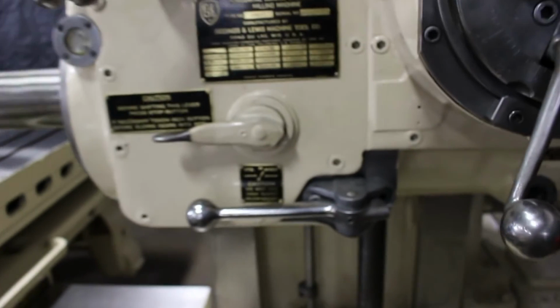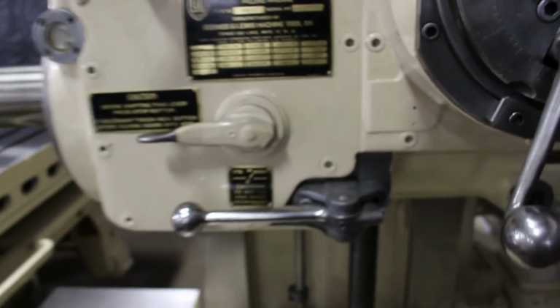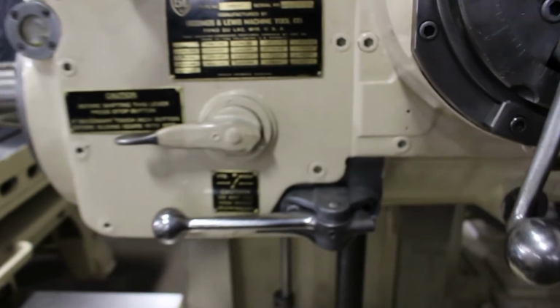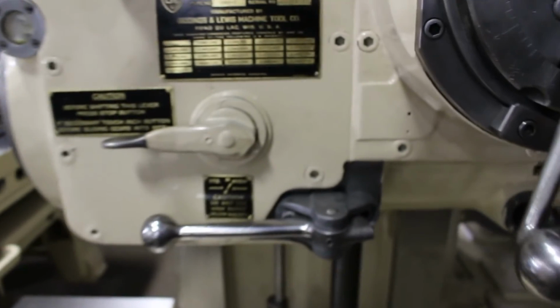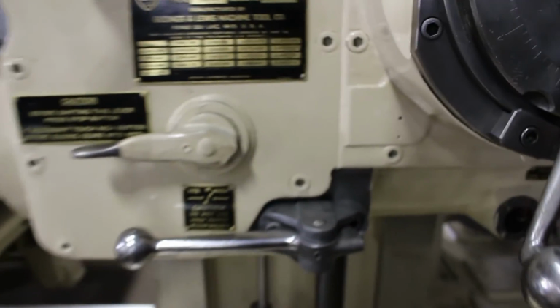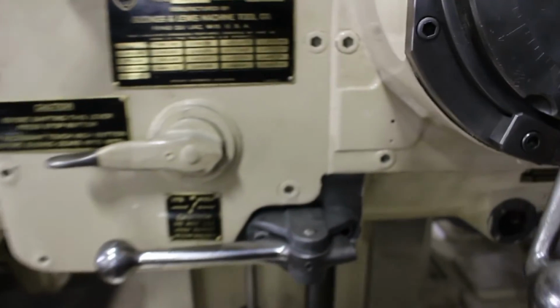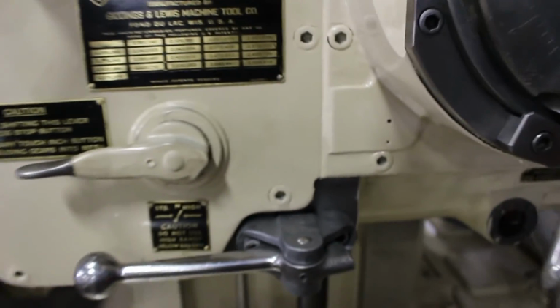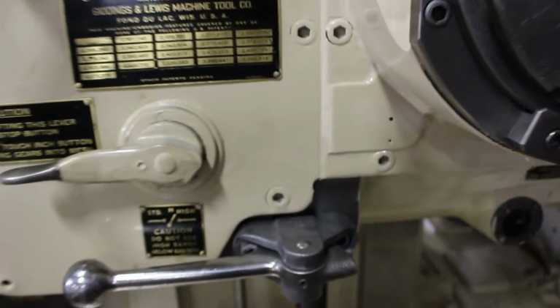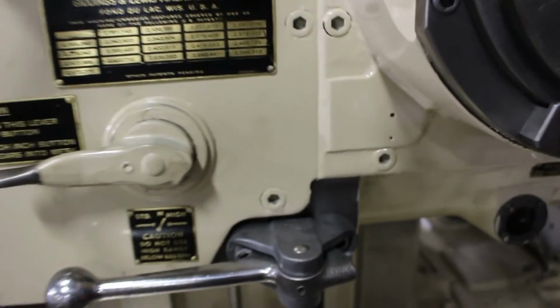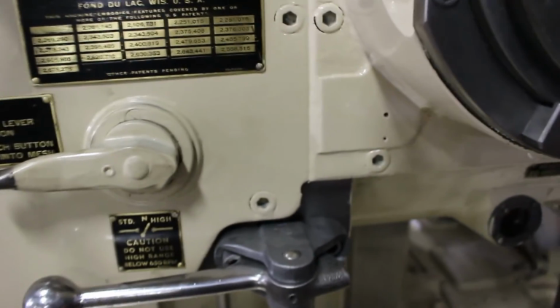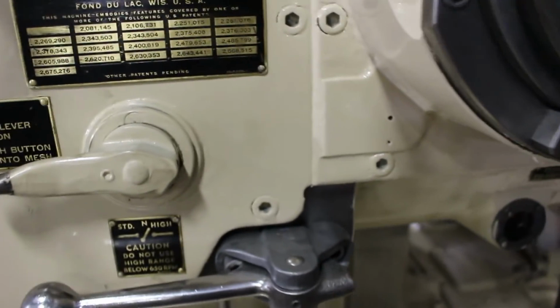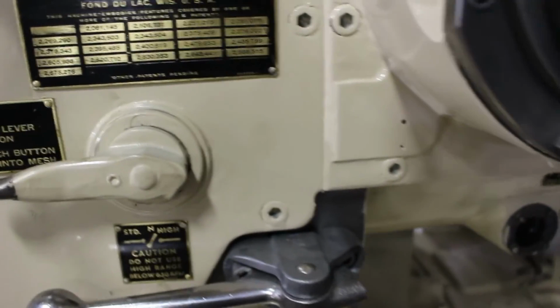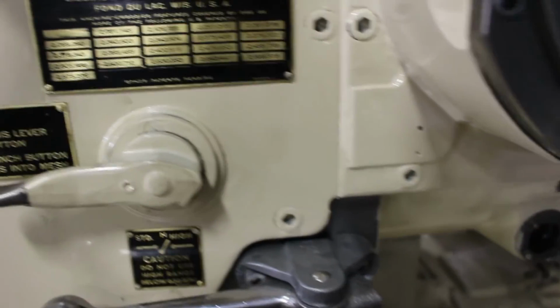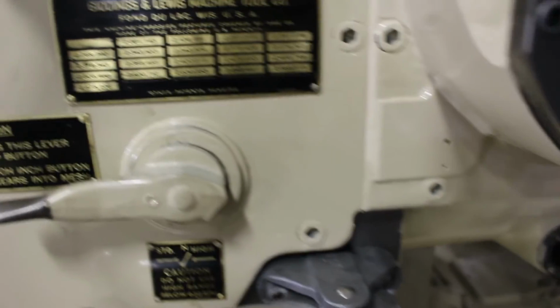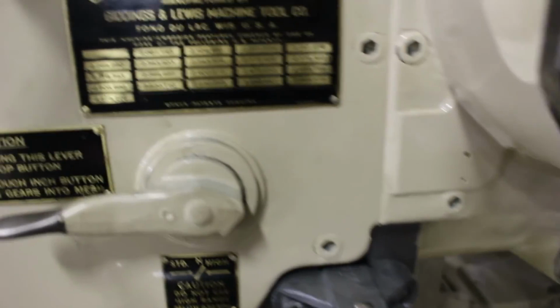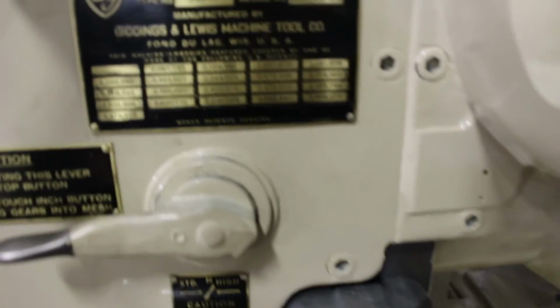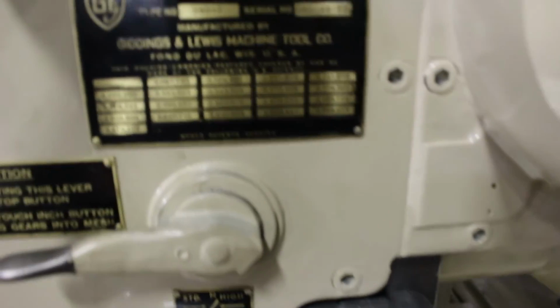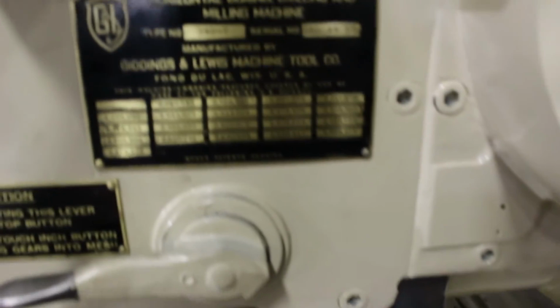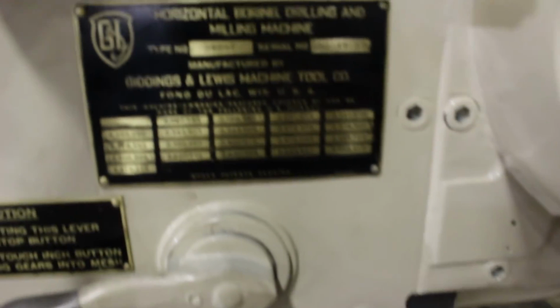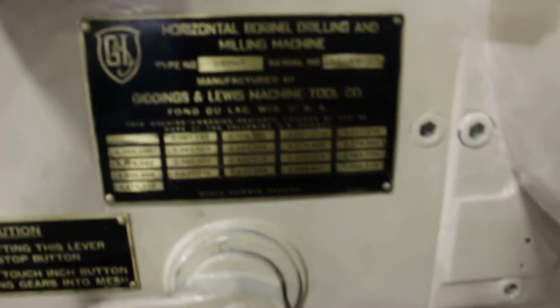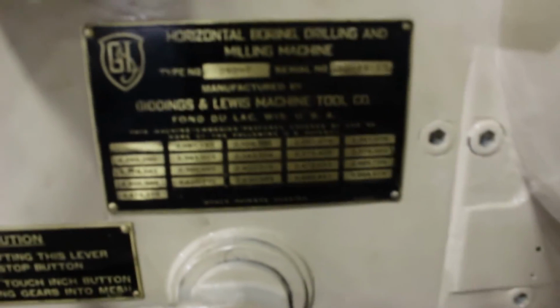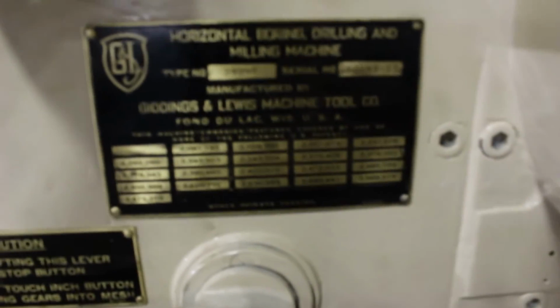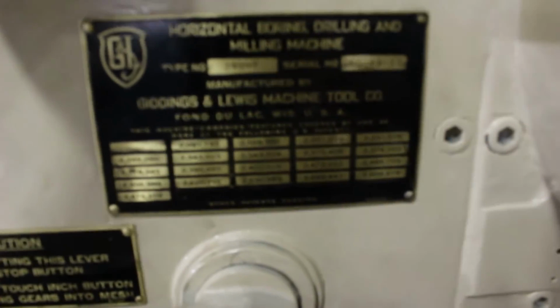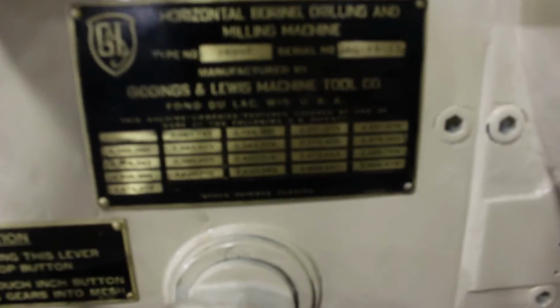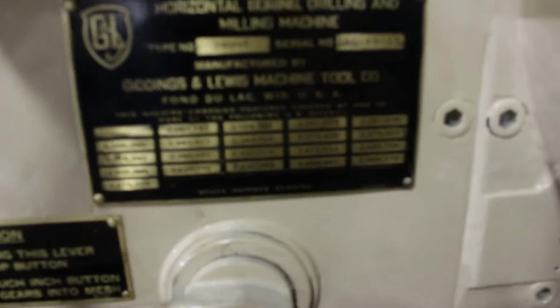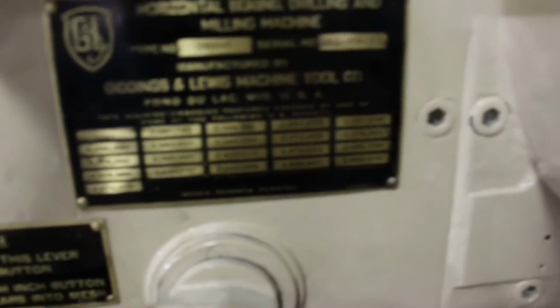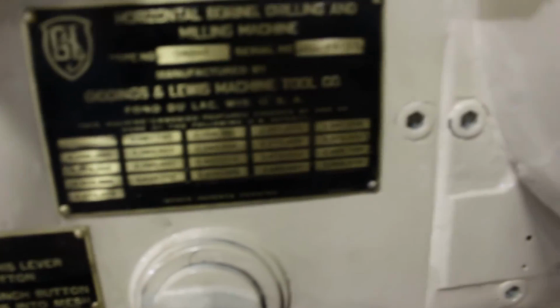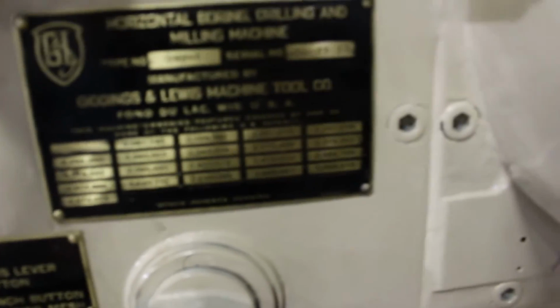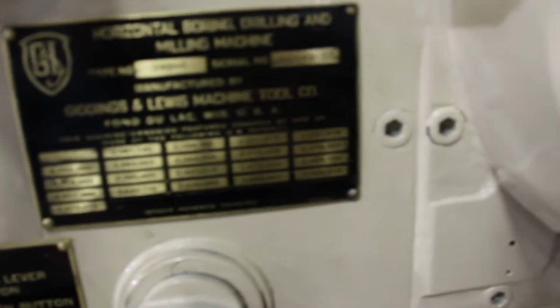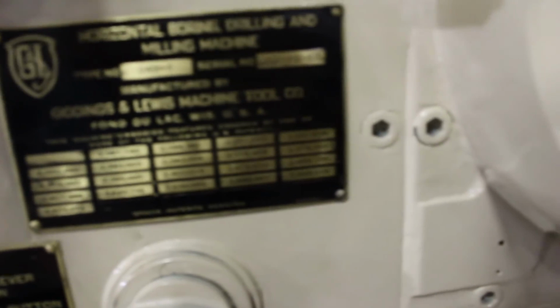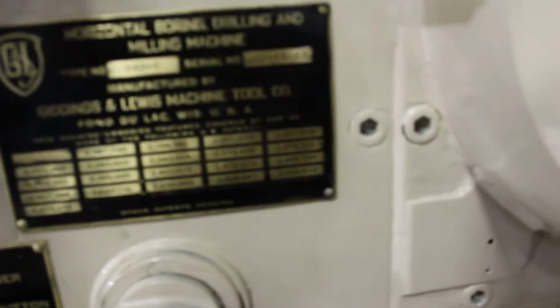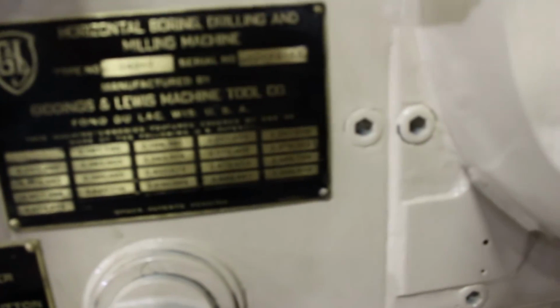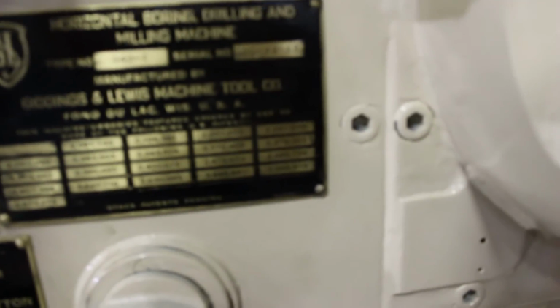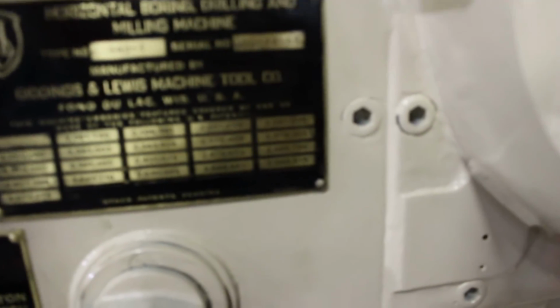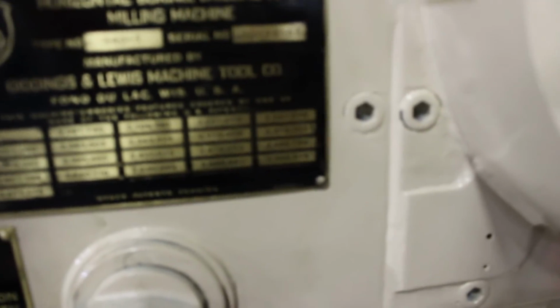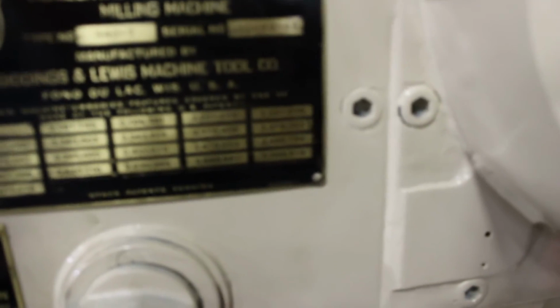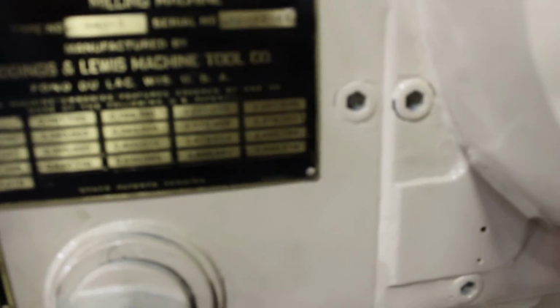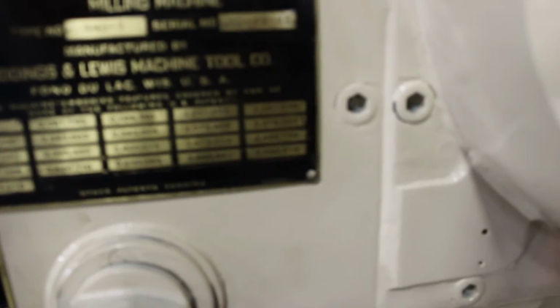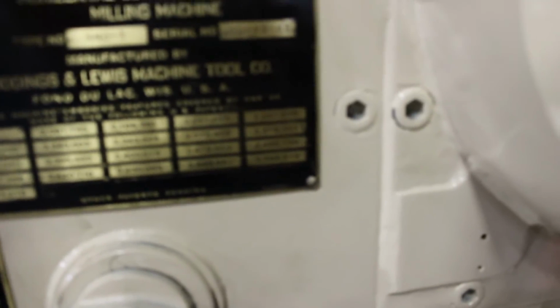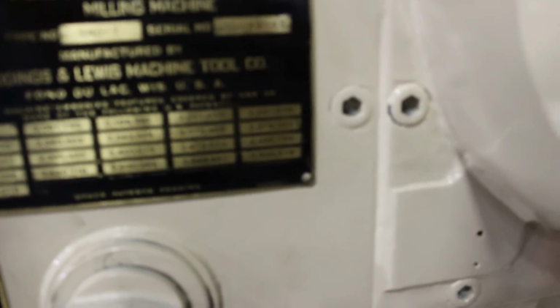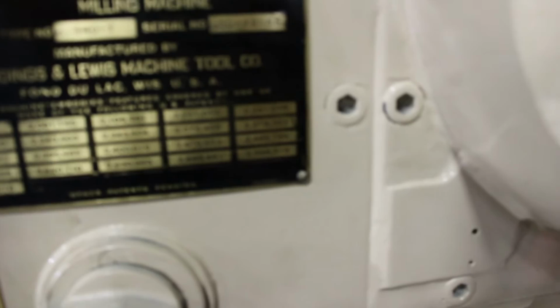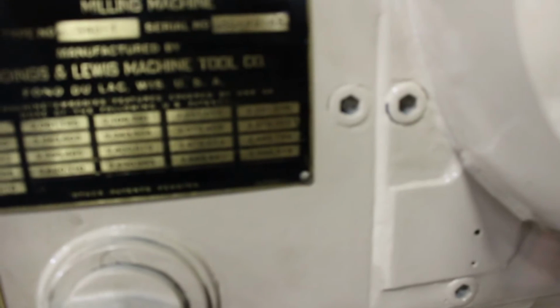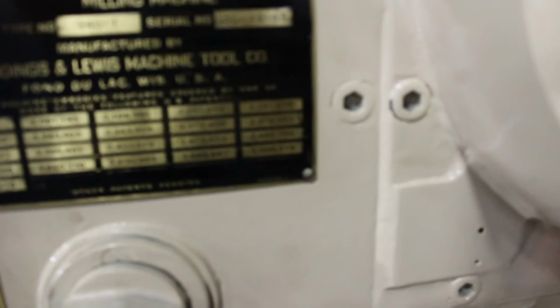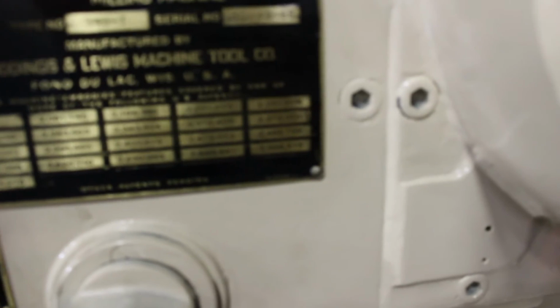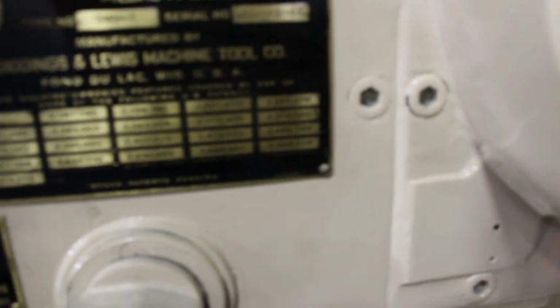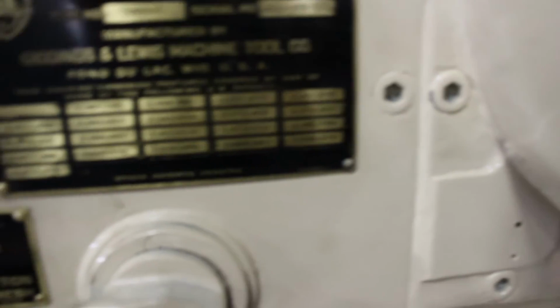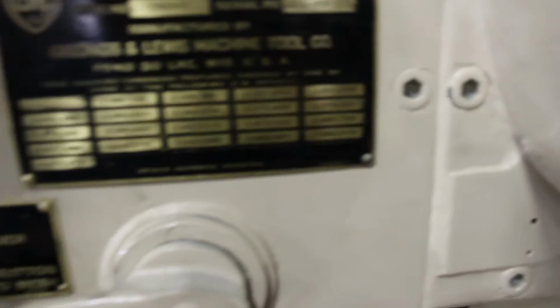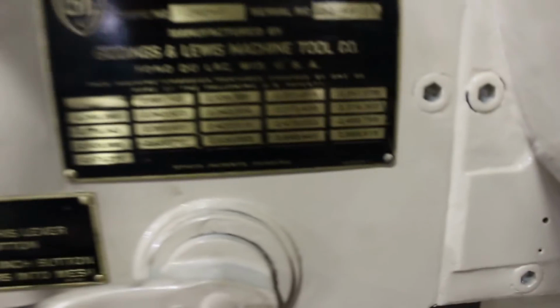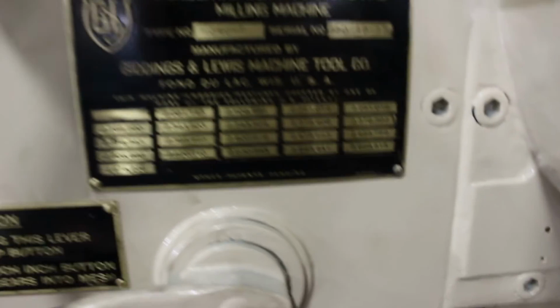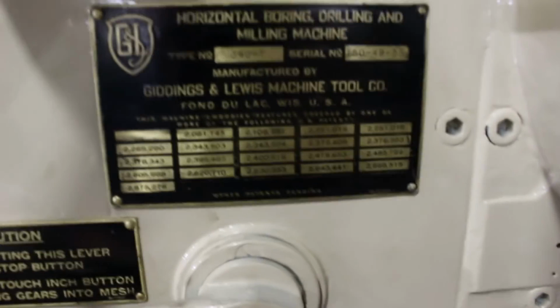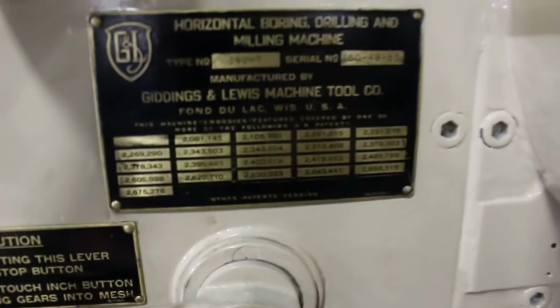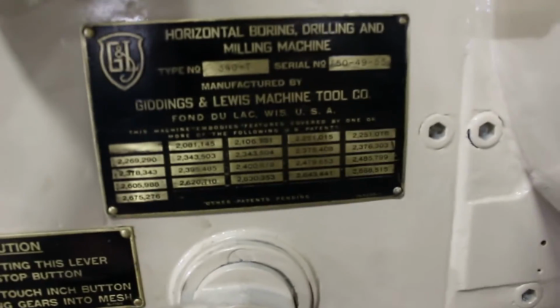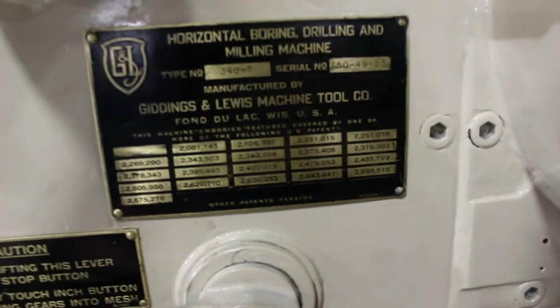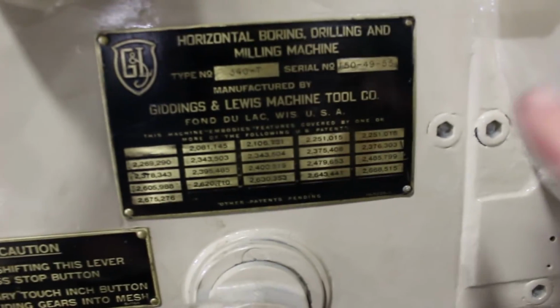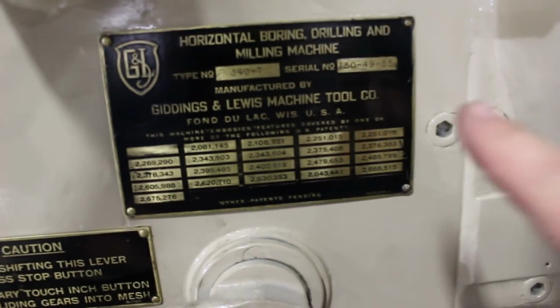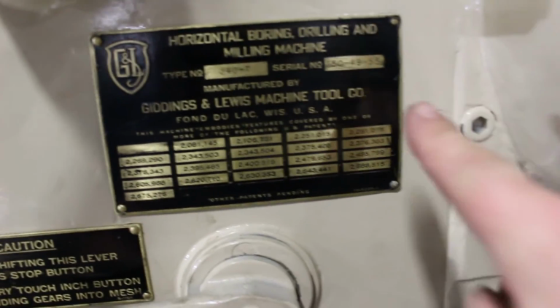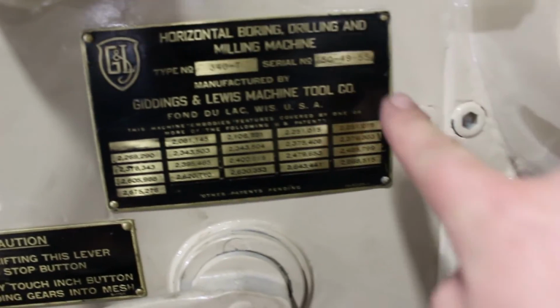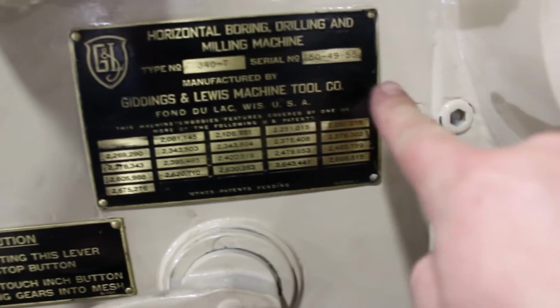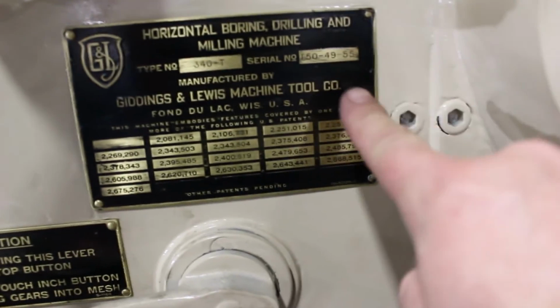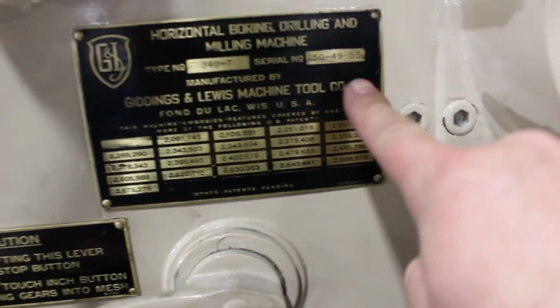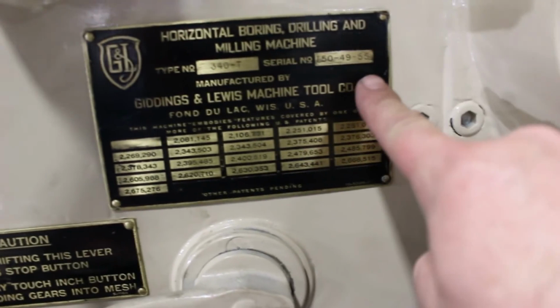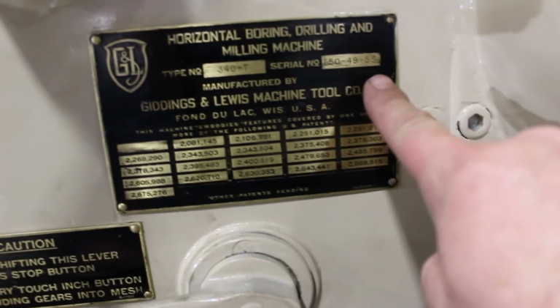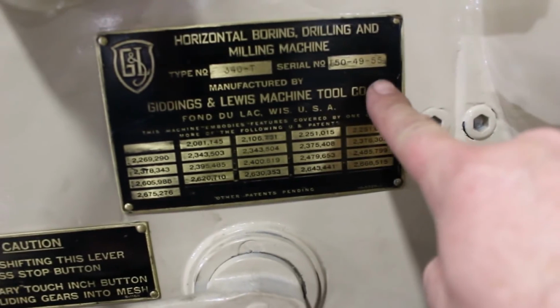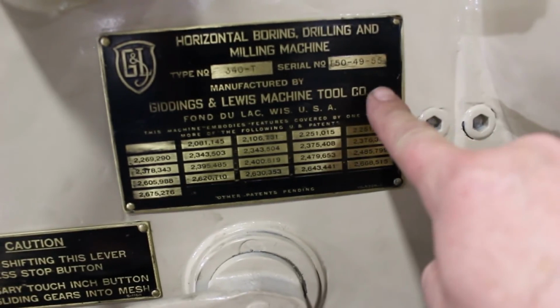Verification of the serial number on the 340T: serial number 150-49-55. That's right here.